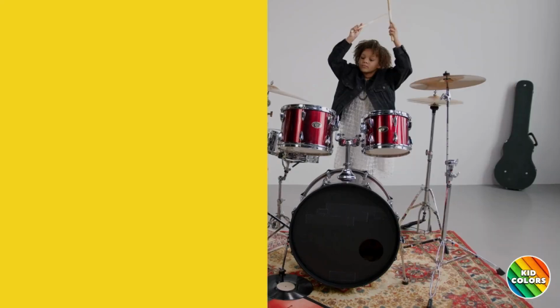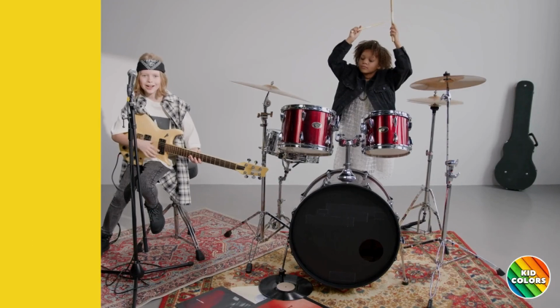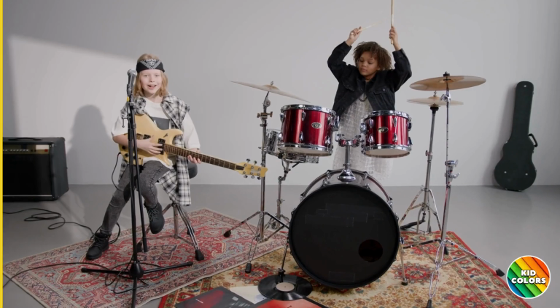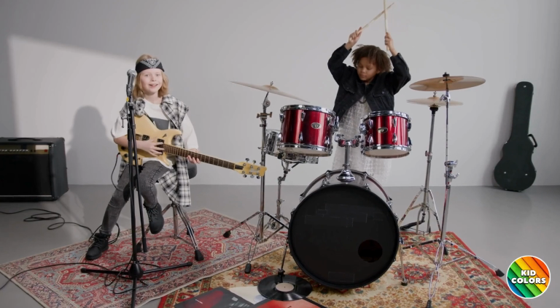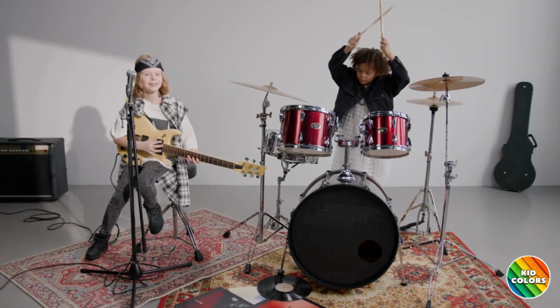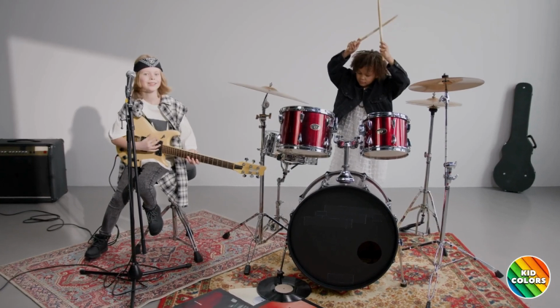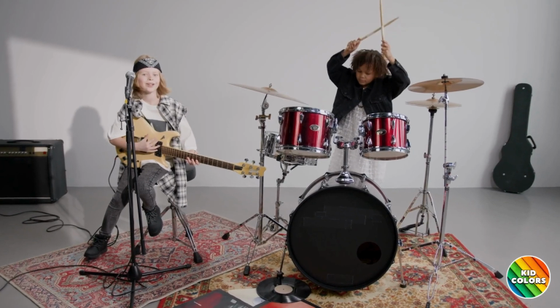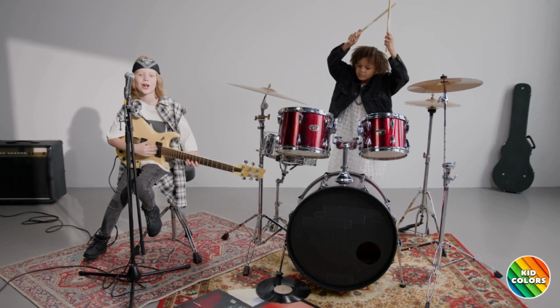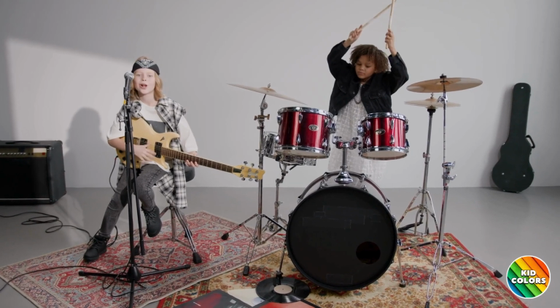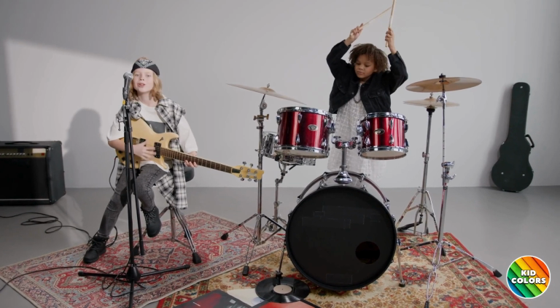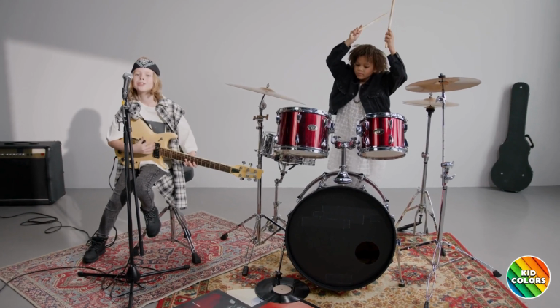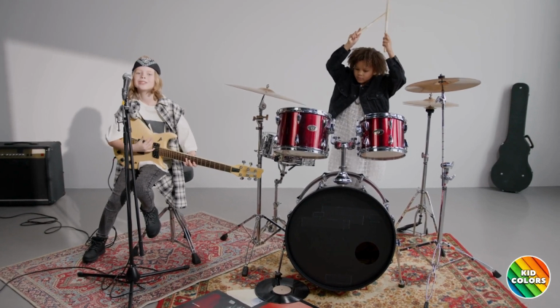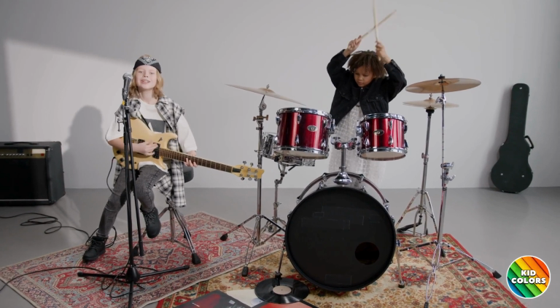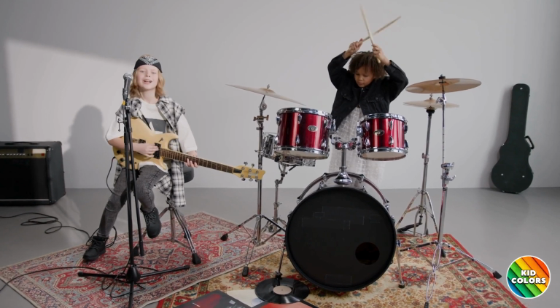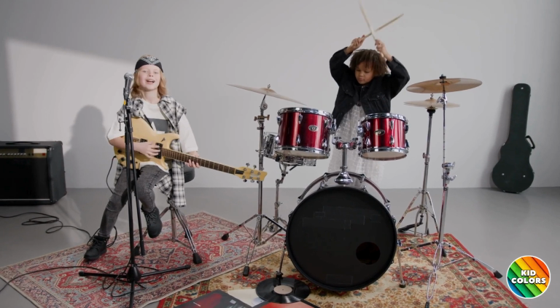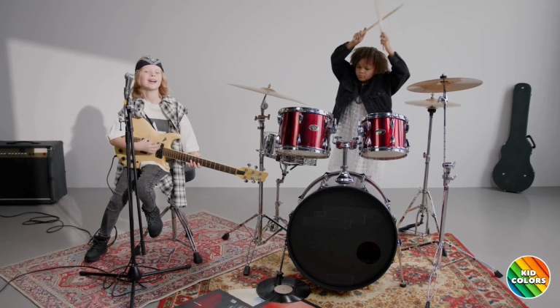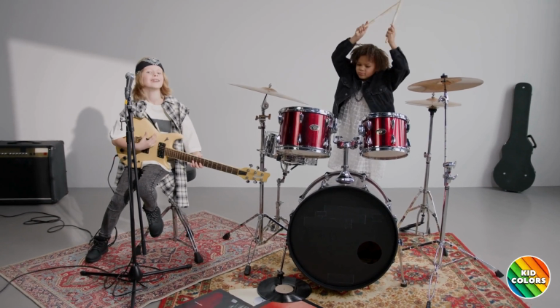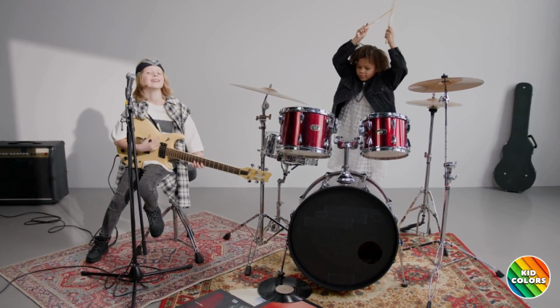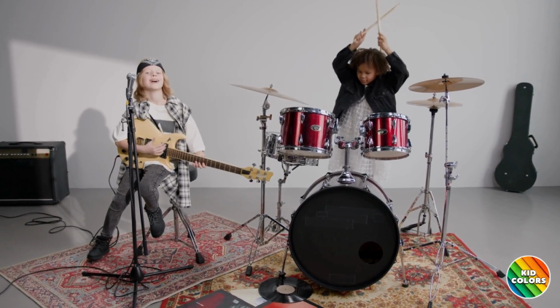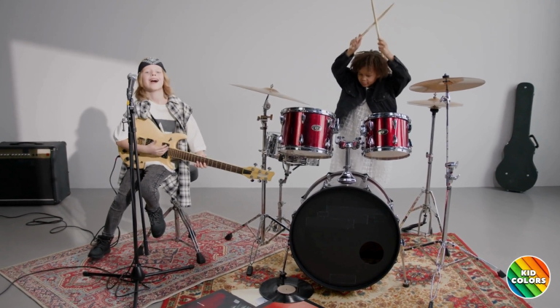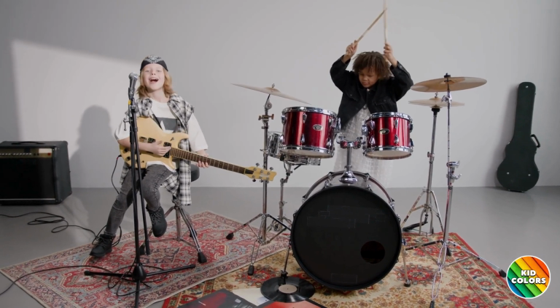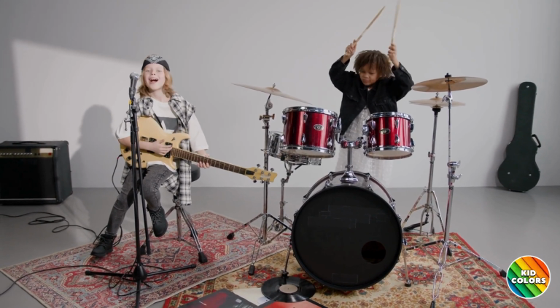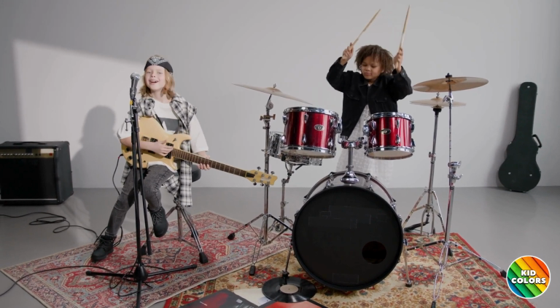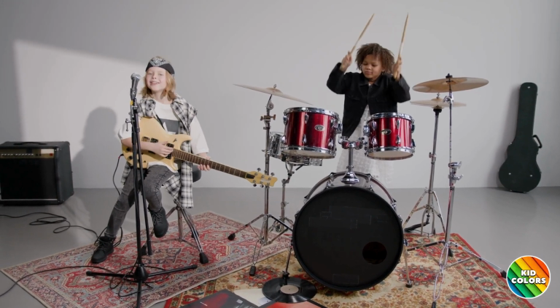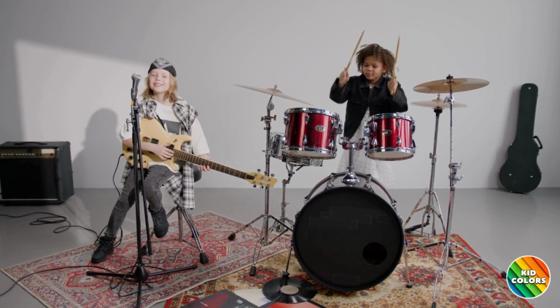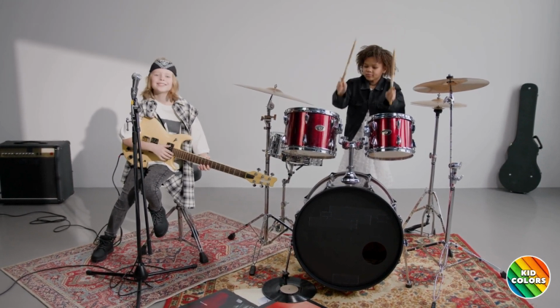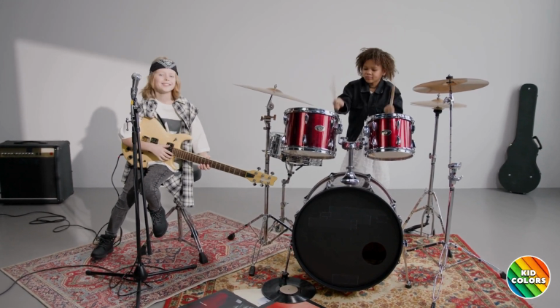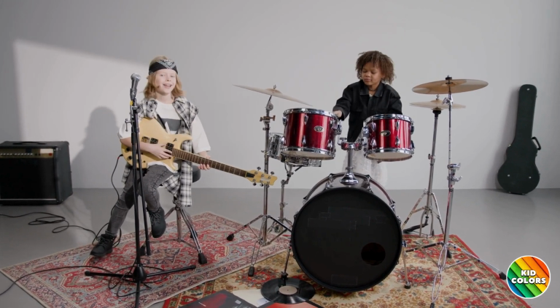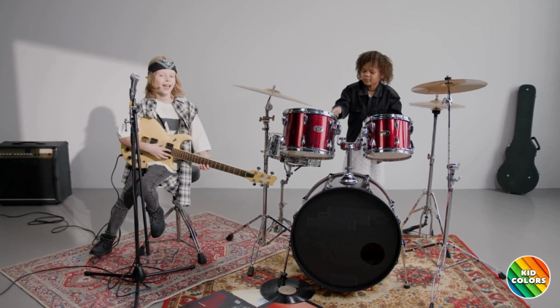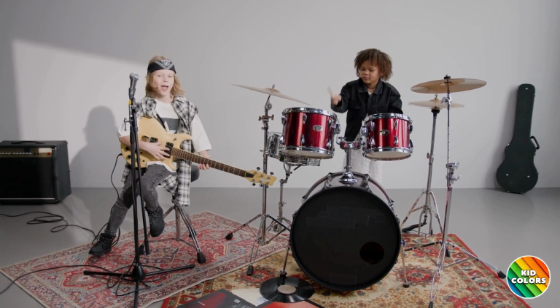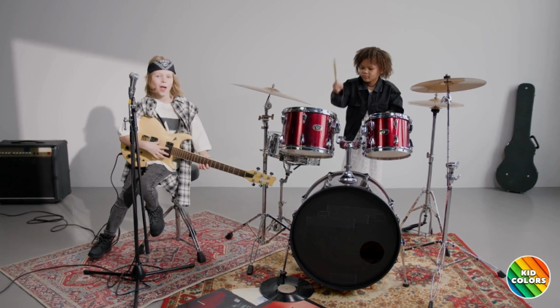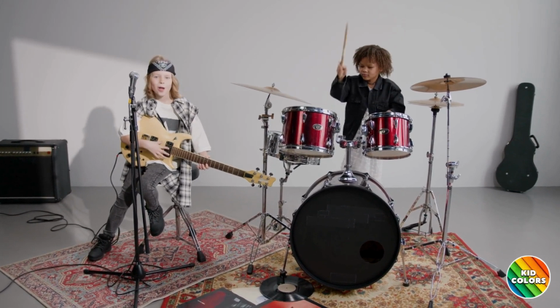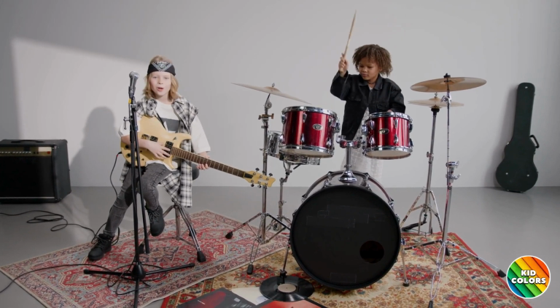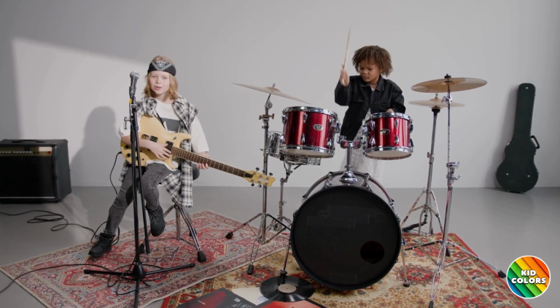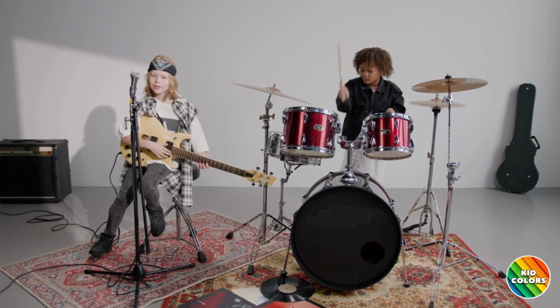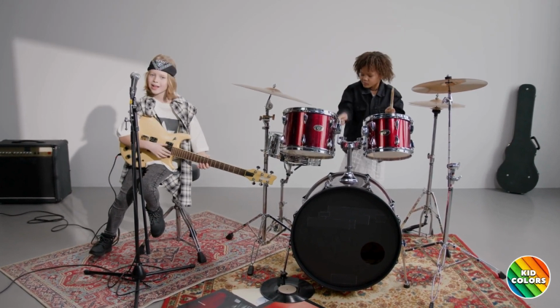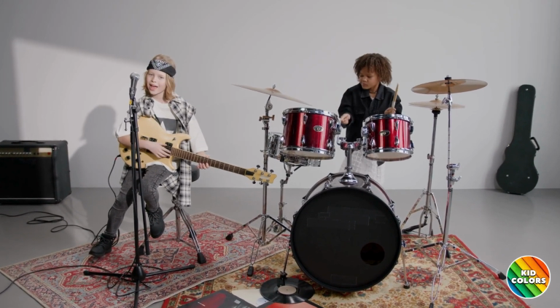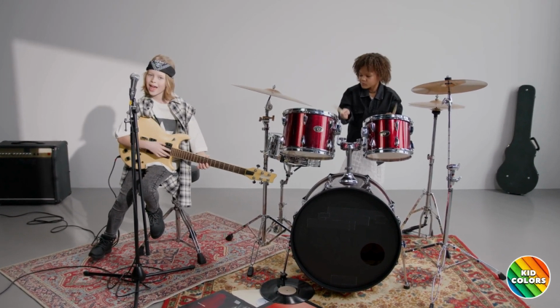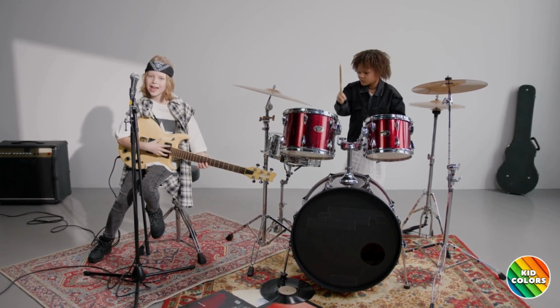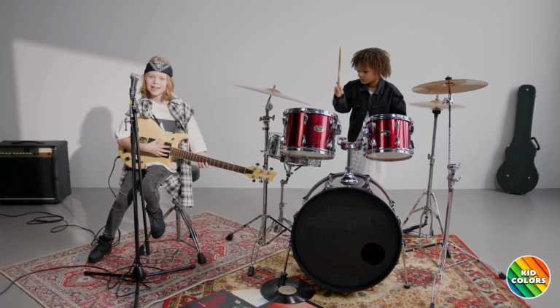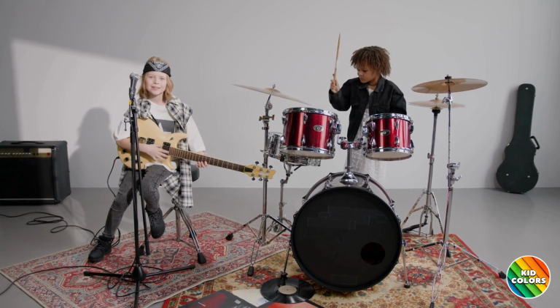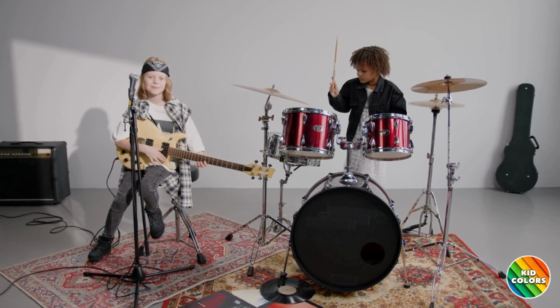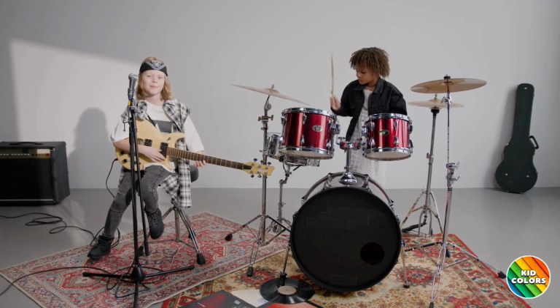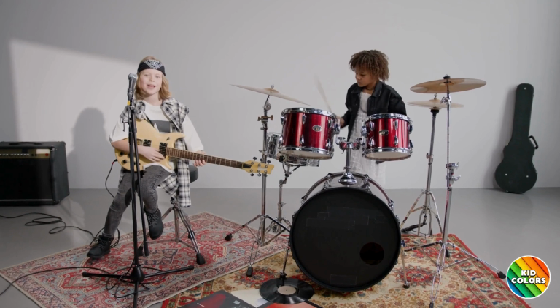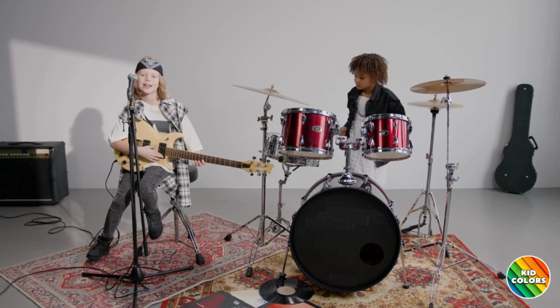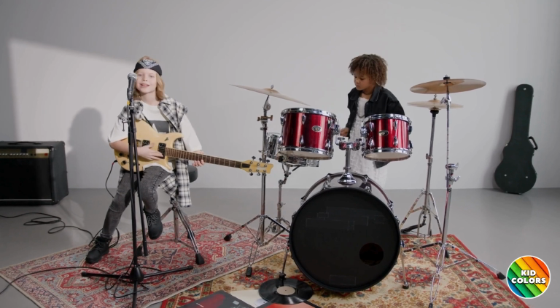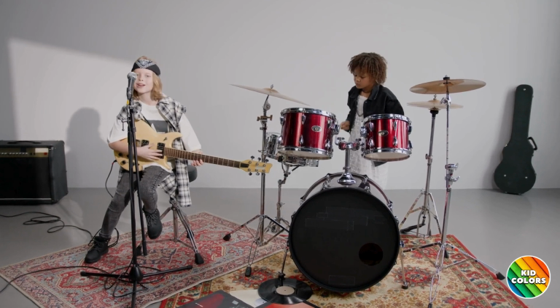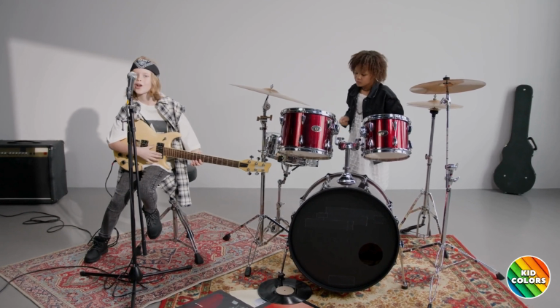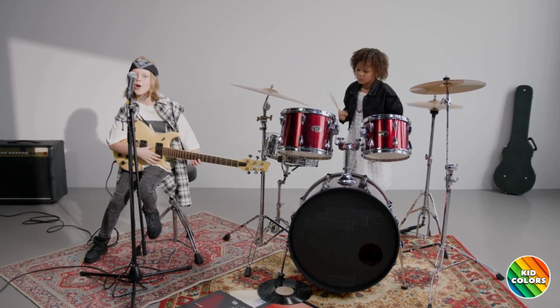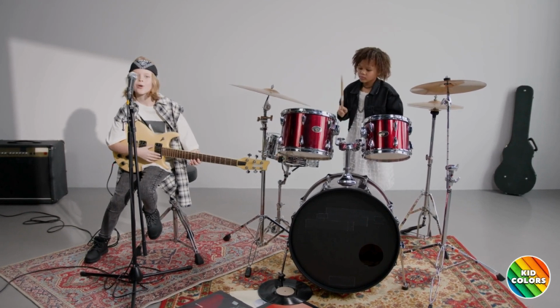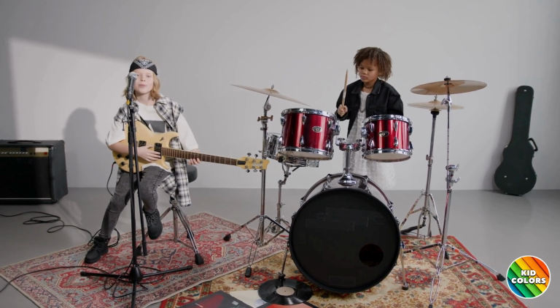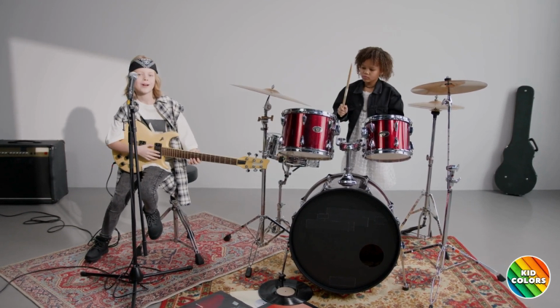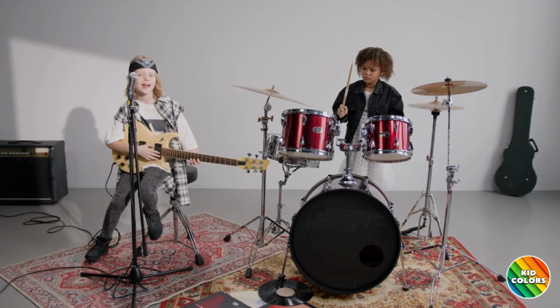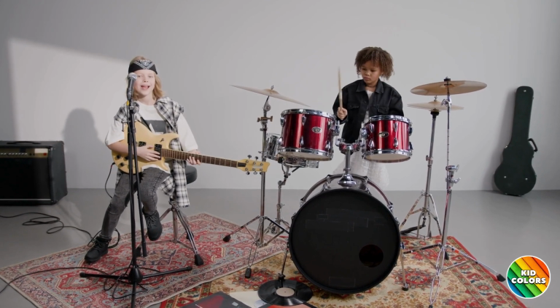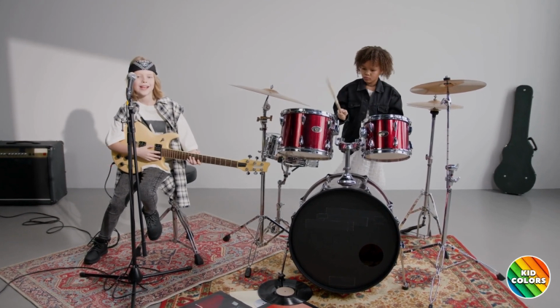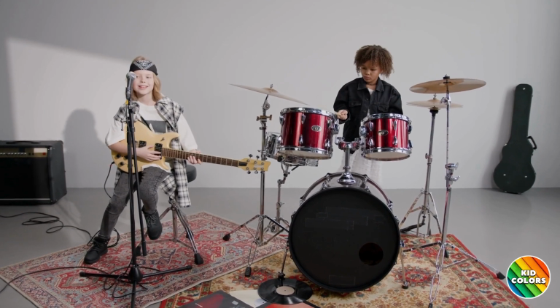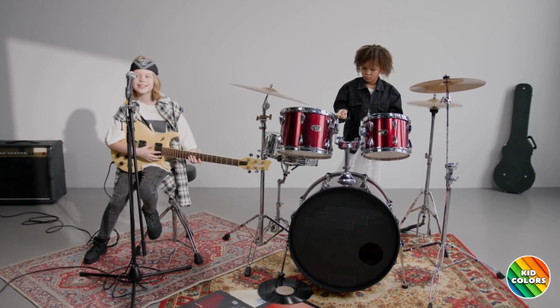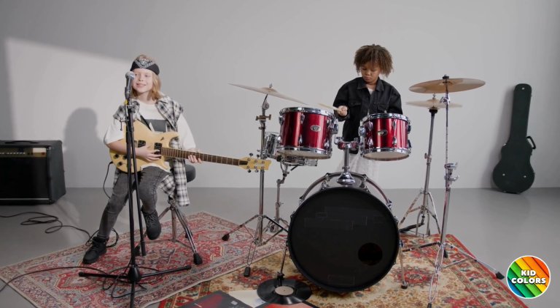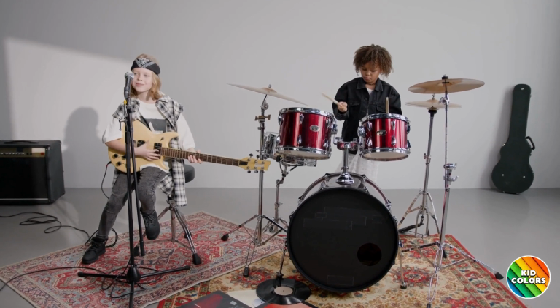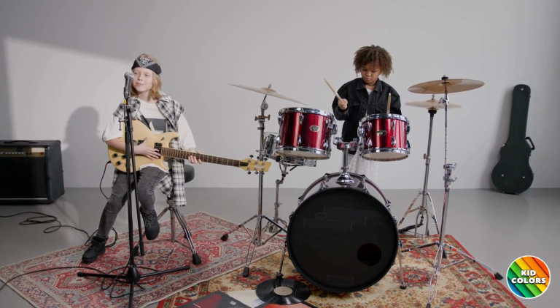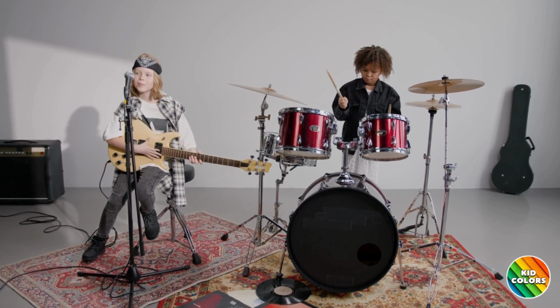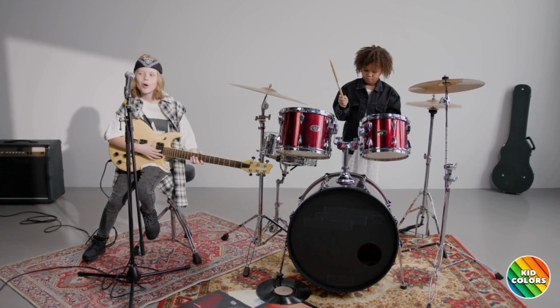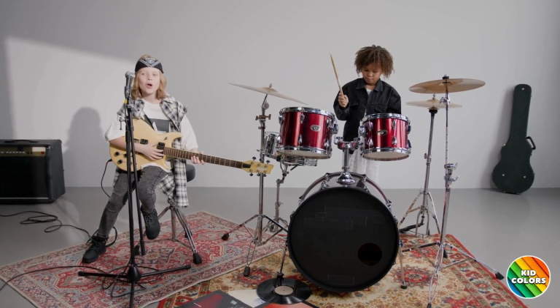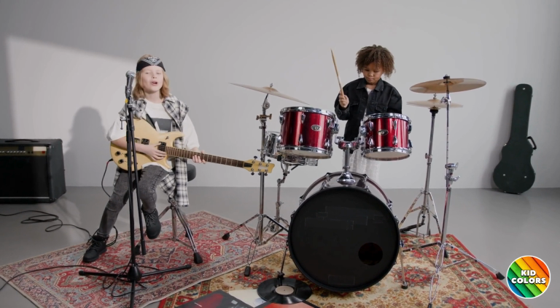When you put all these instruments together, you get rock and roll music. It's all about having fun and making awesome tunes.